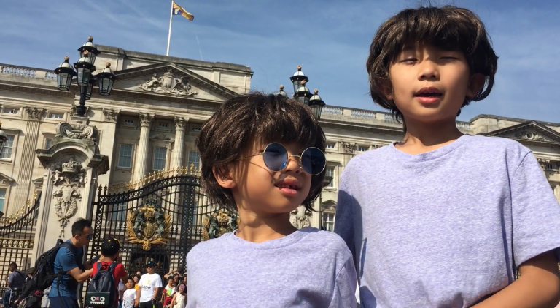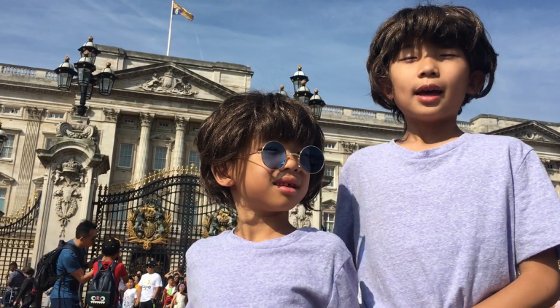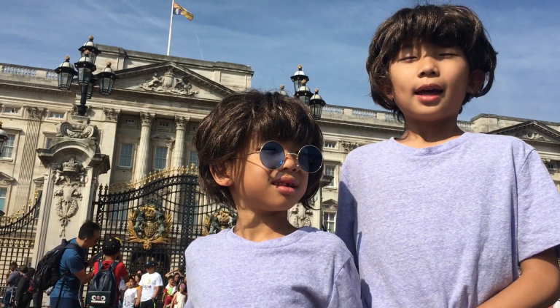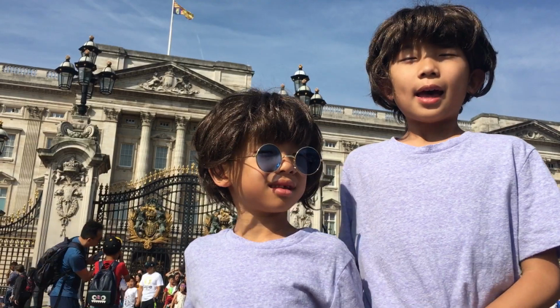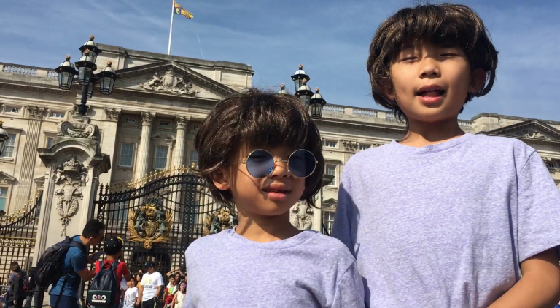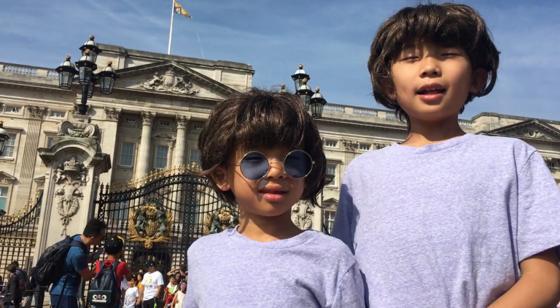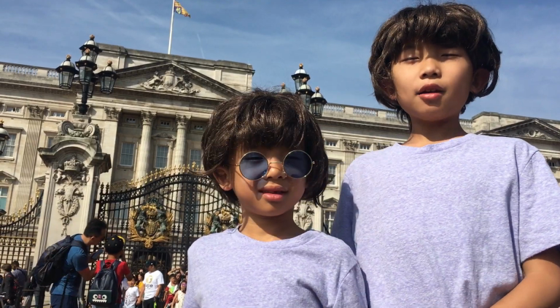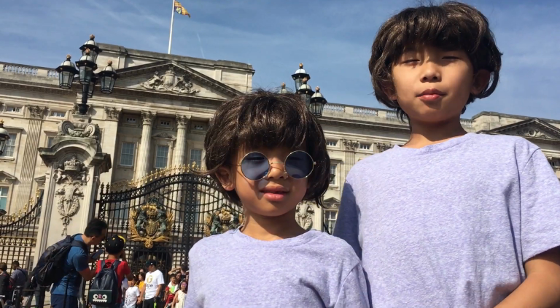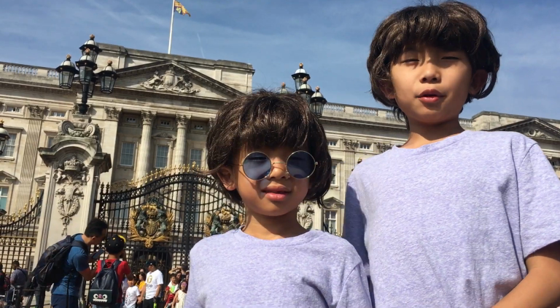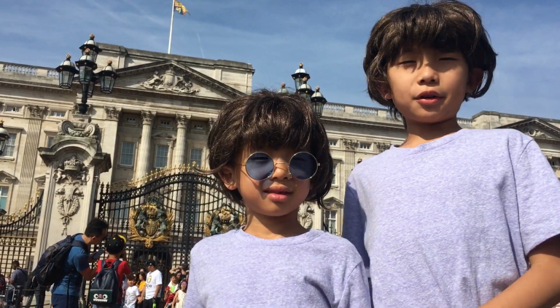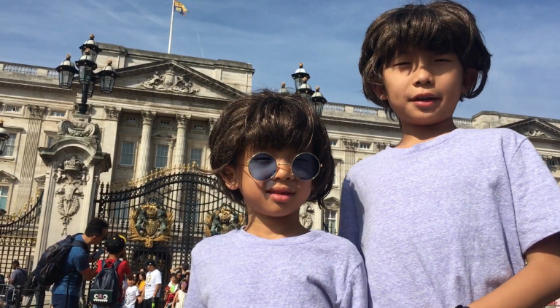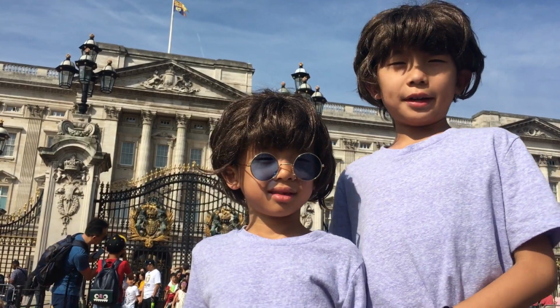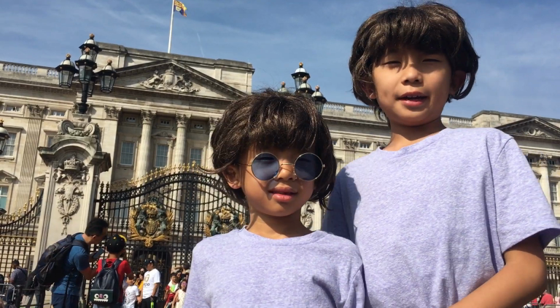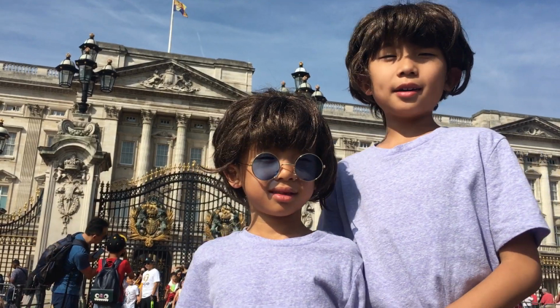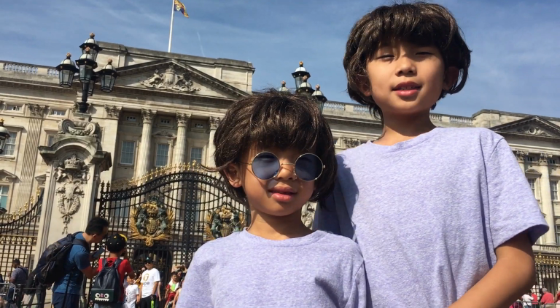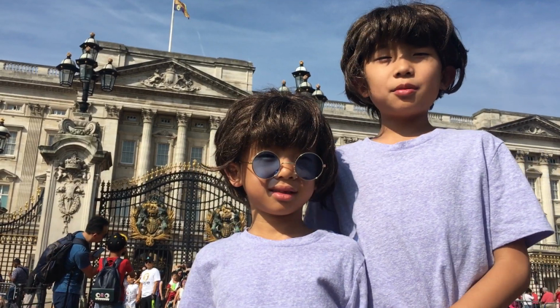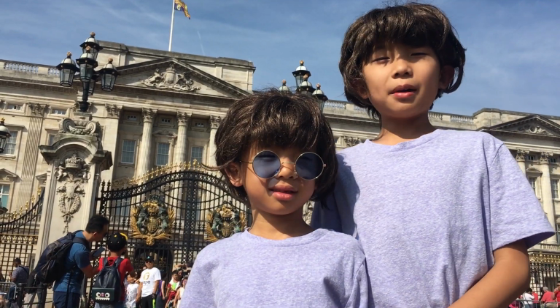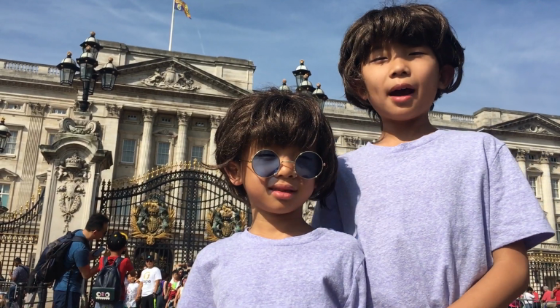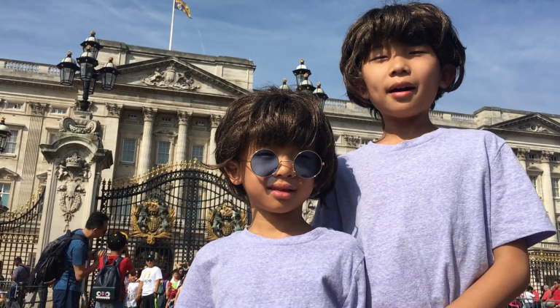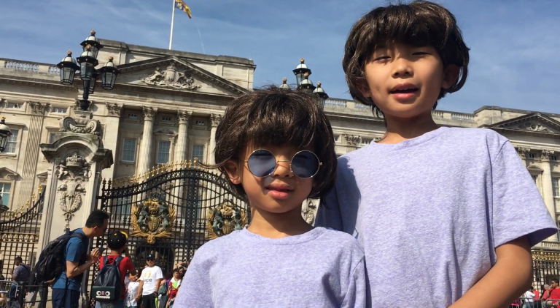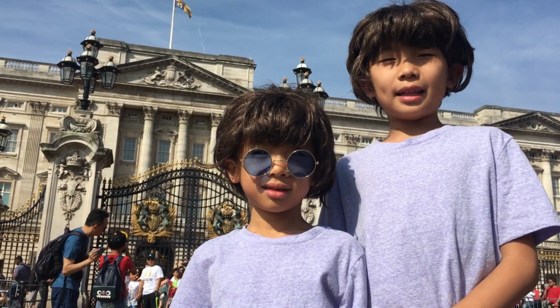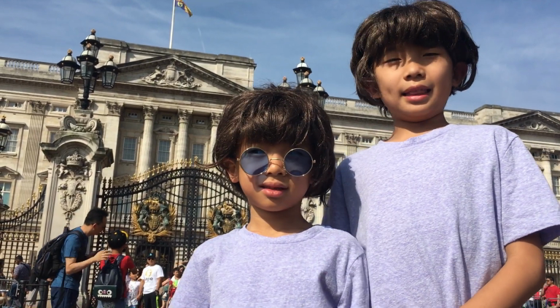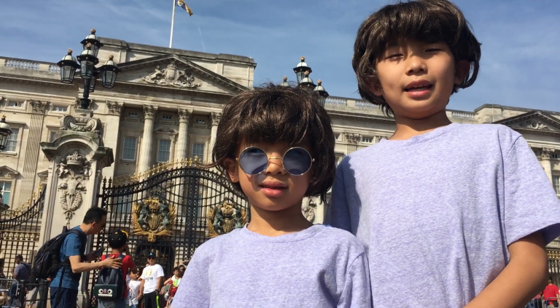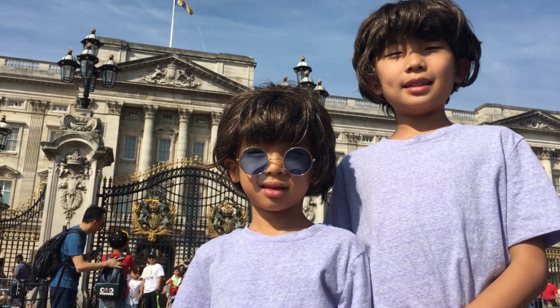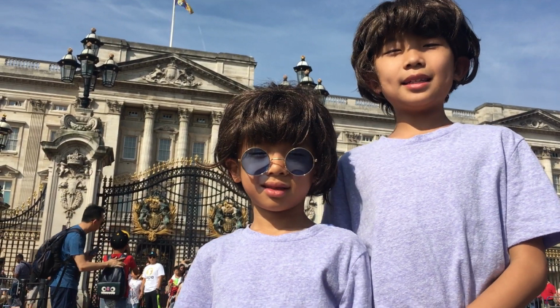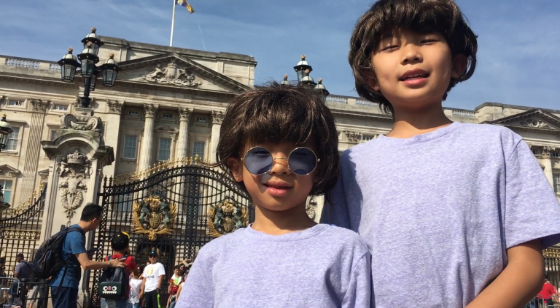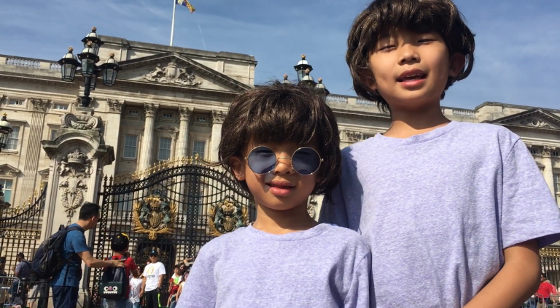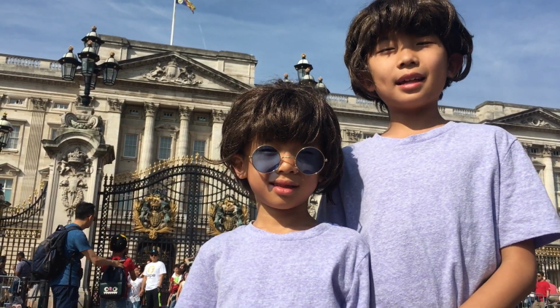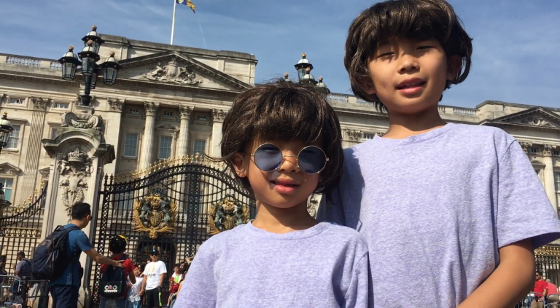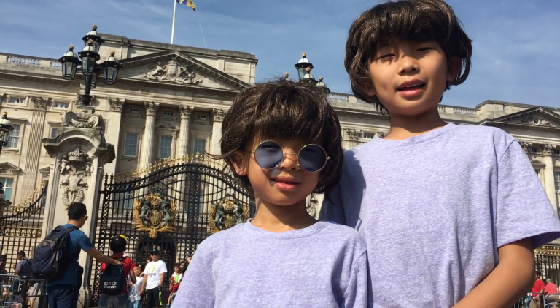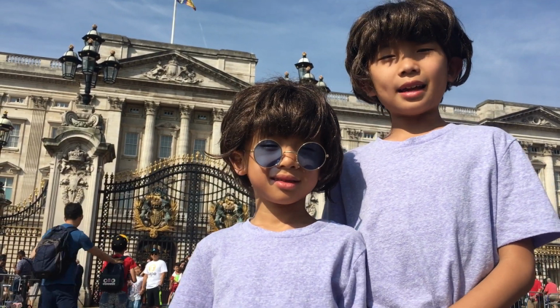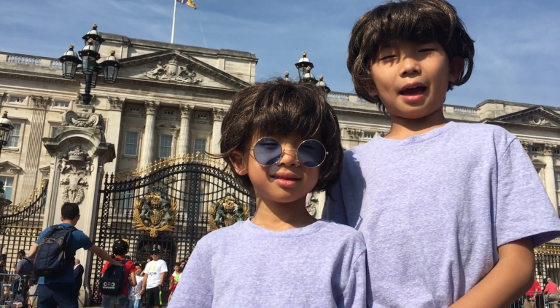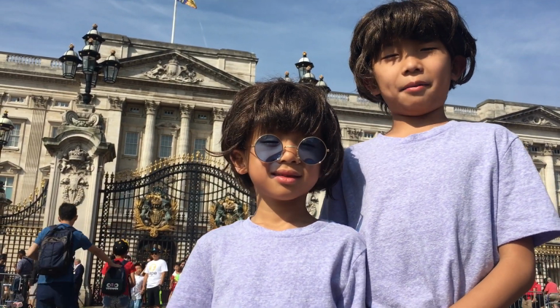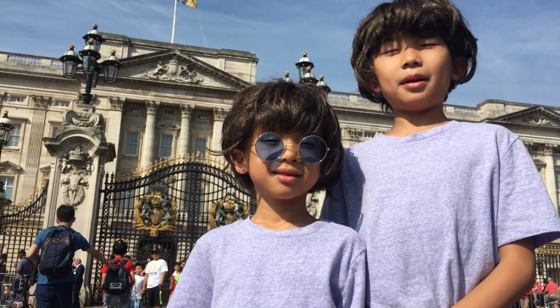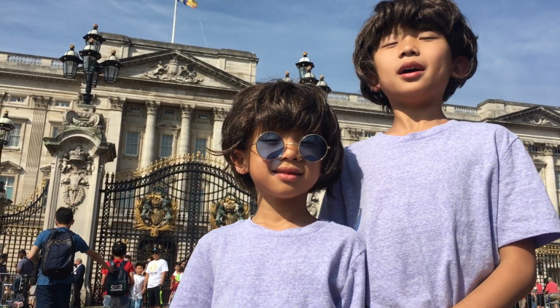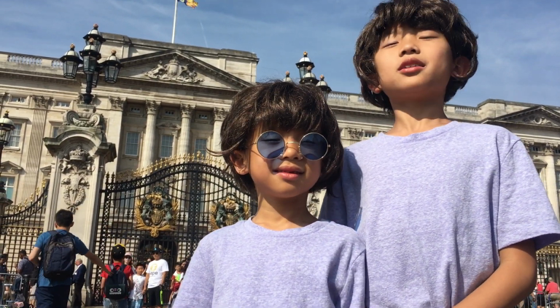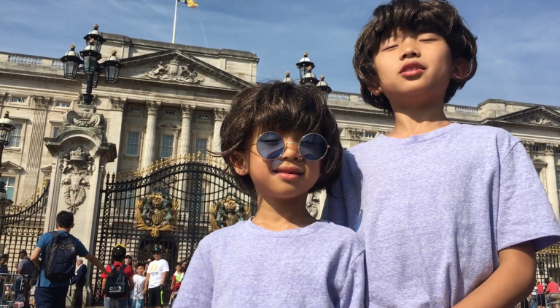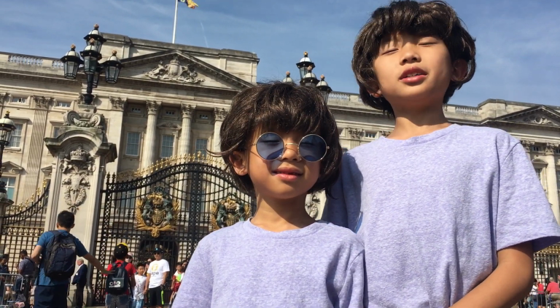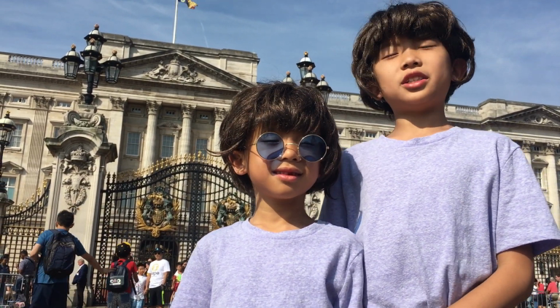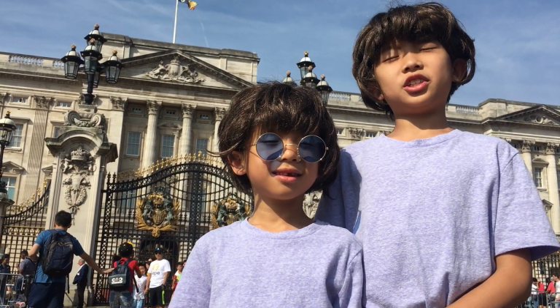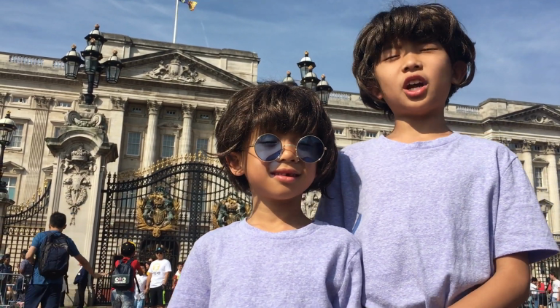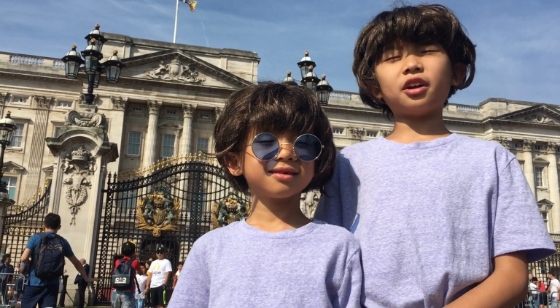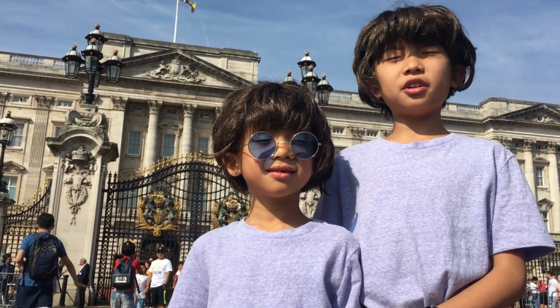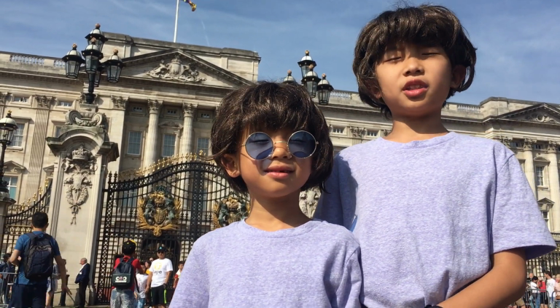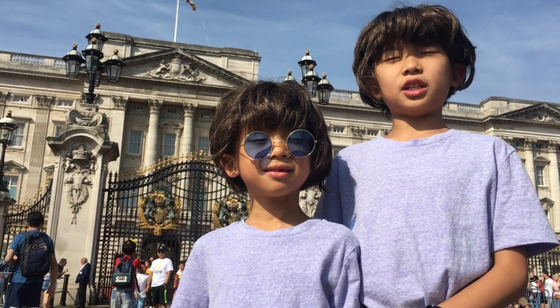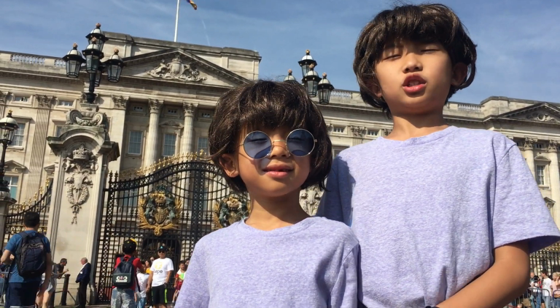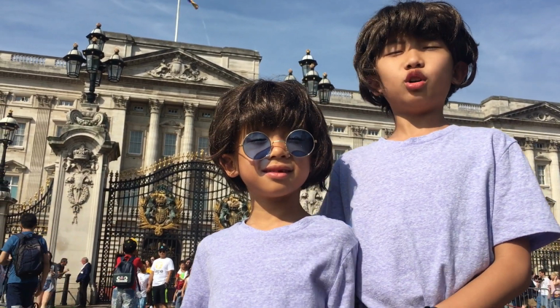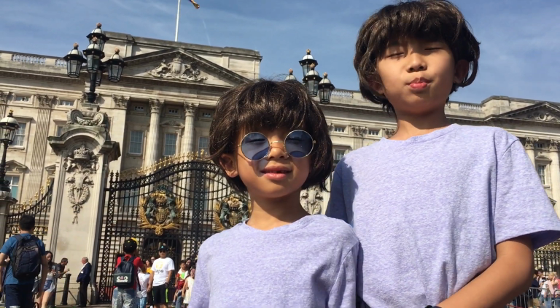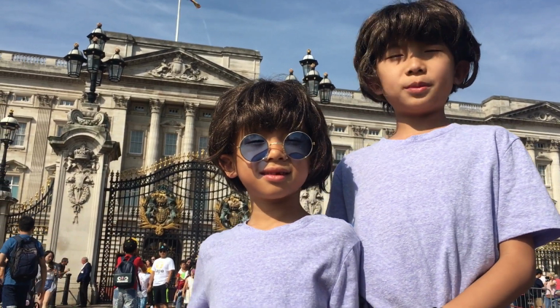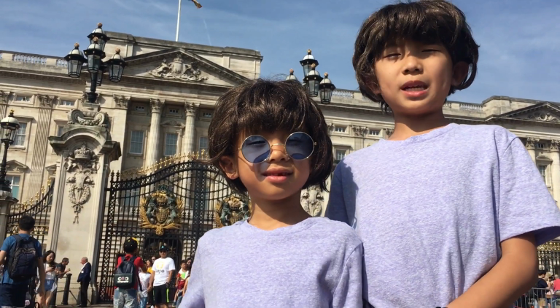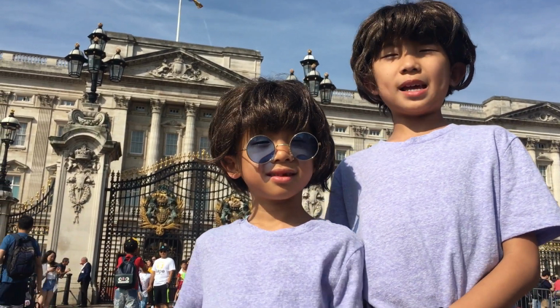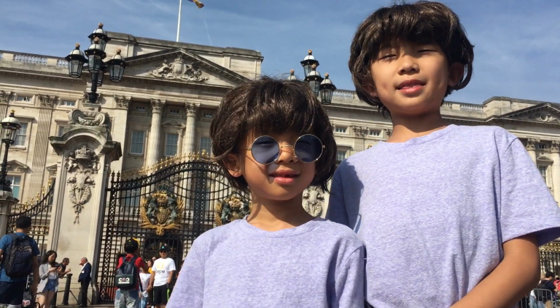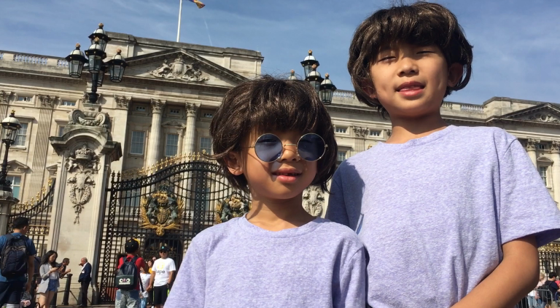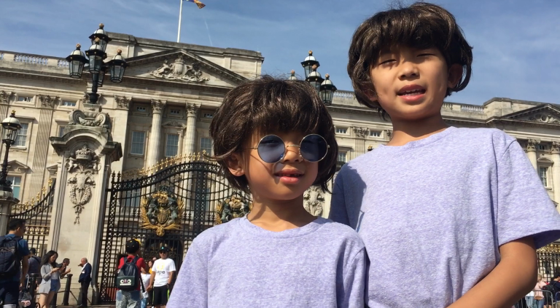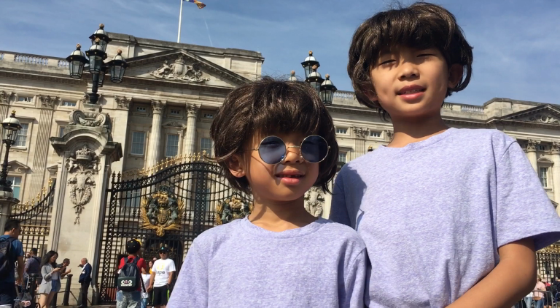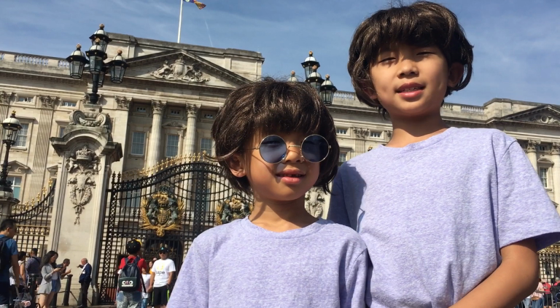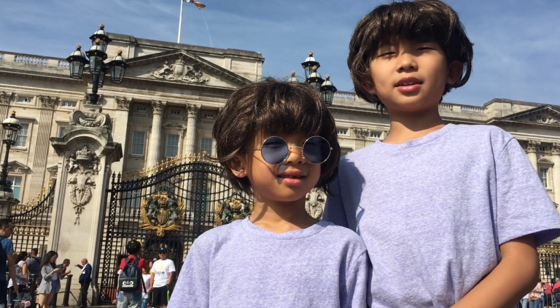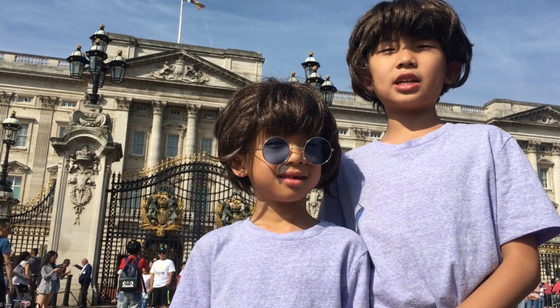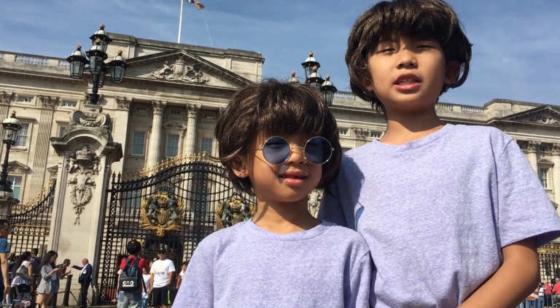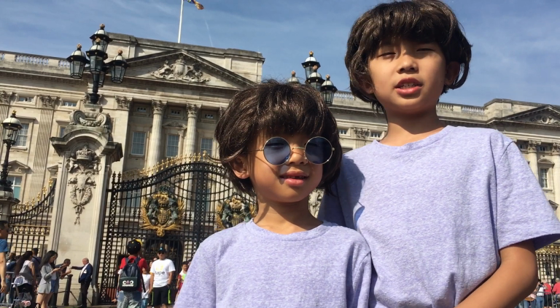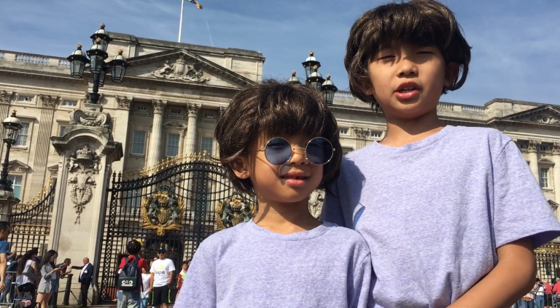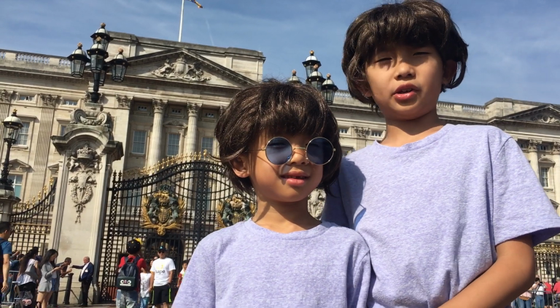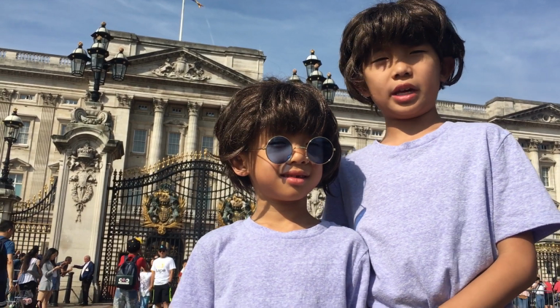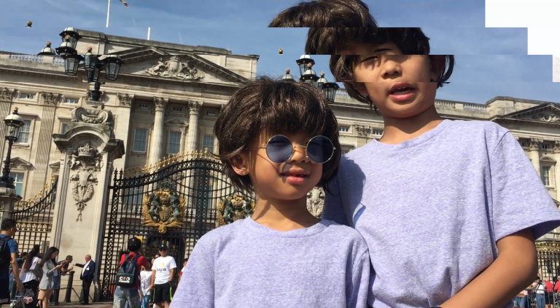Hello Roganeers. We are in London, England, and we are going to show you the top 10 things you can do here.